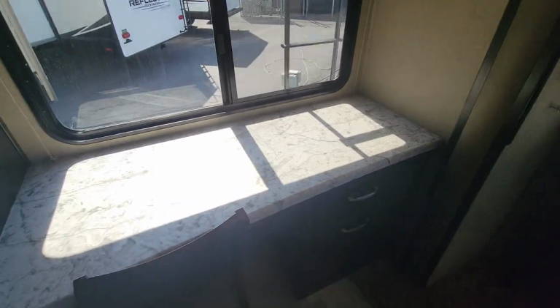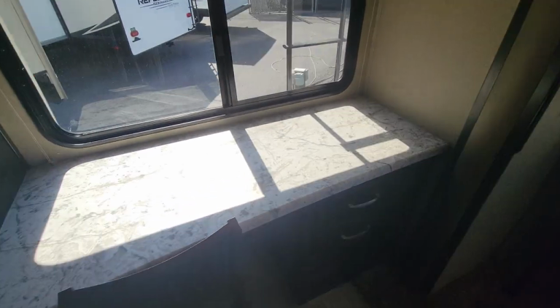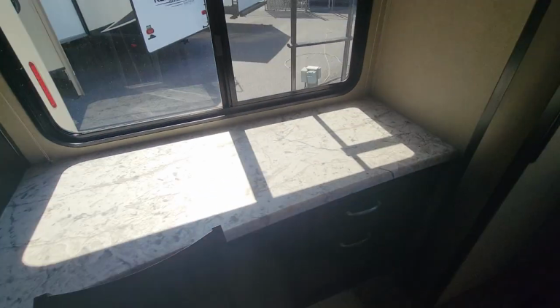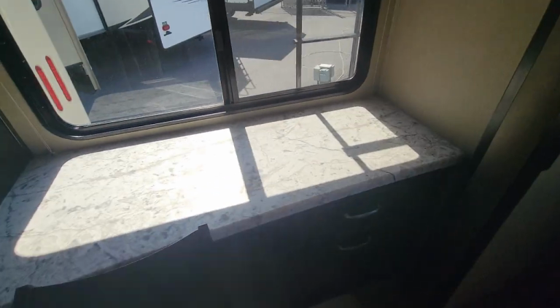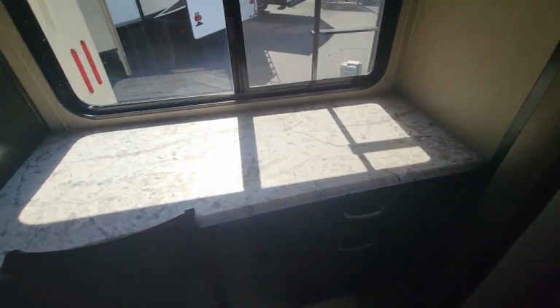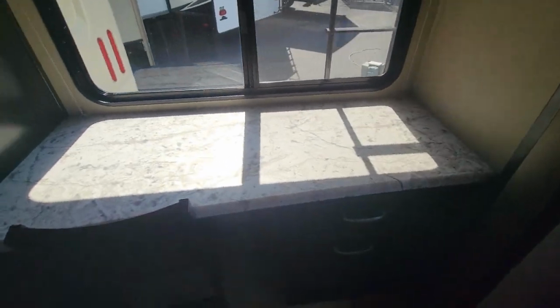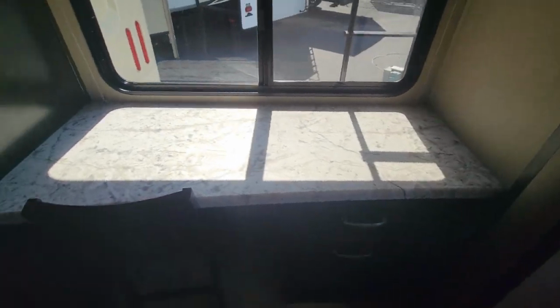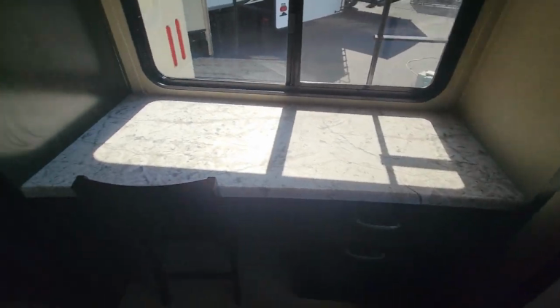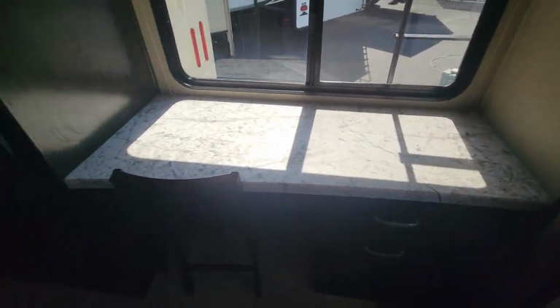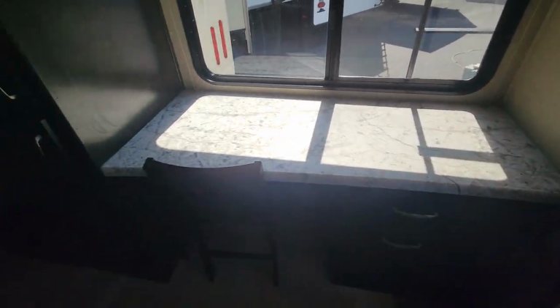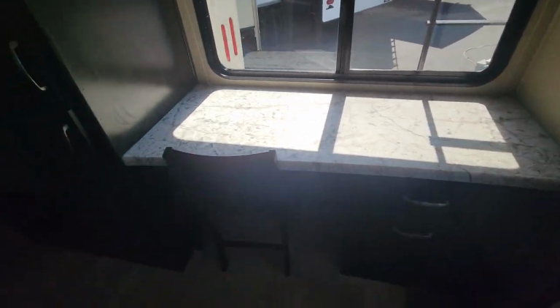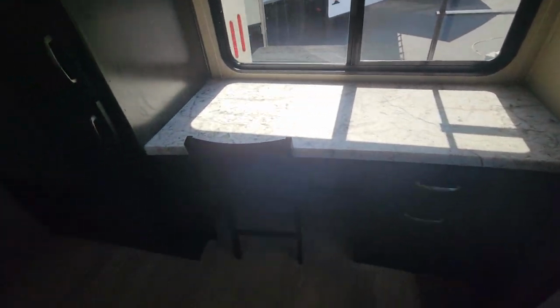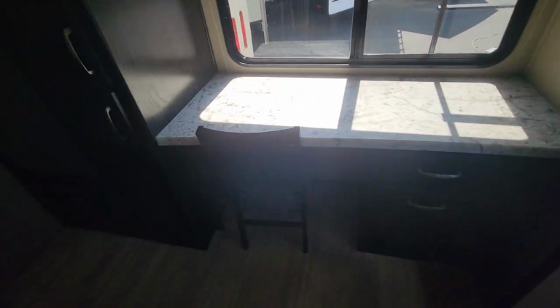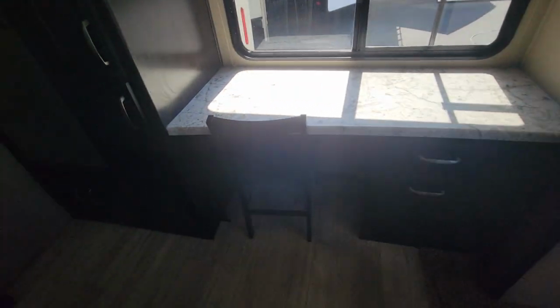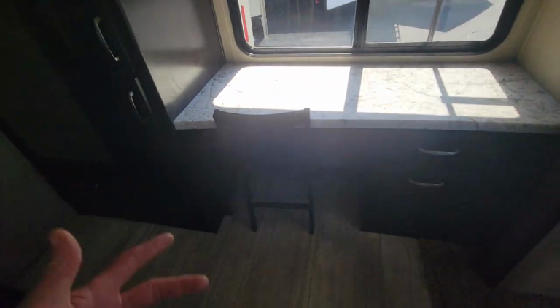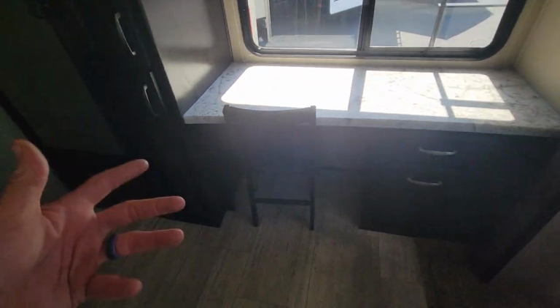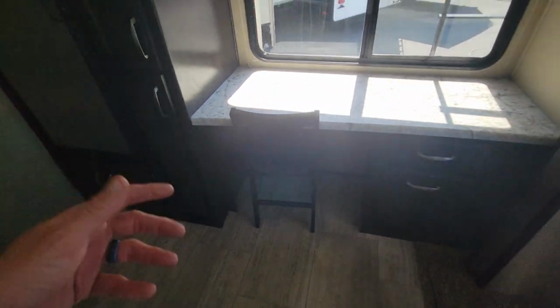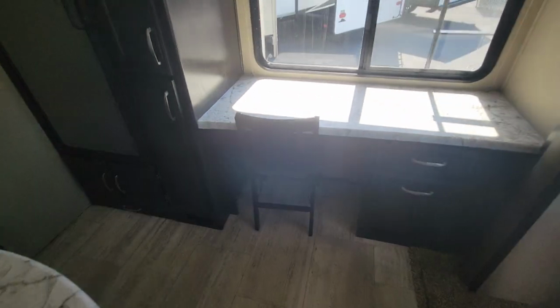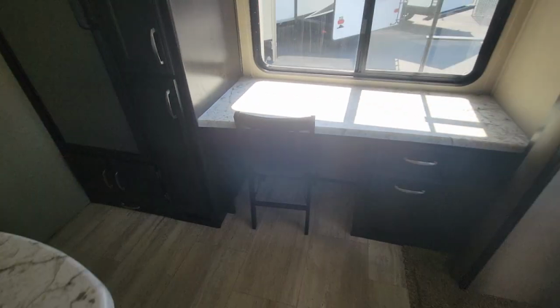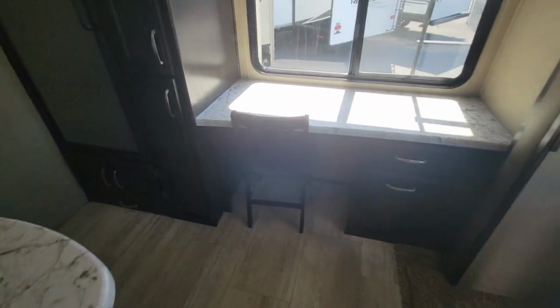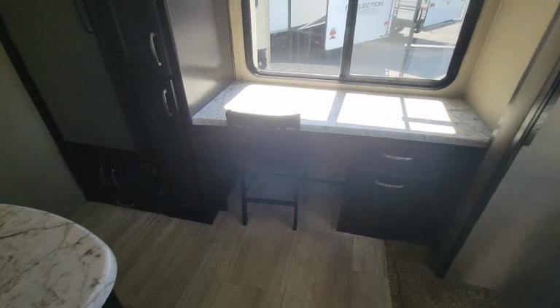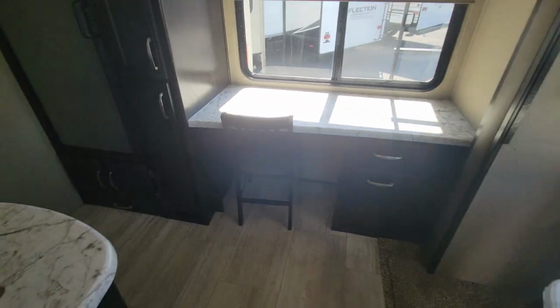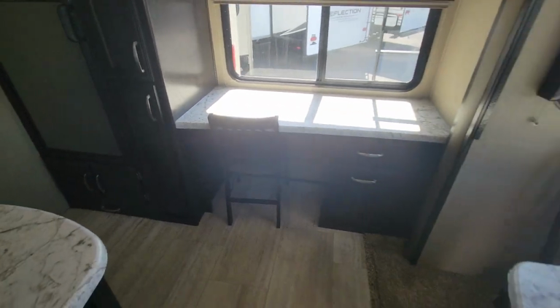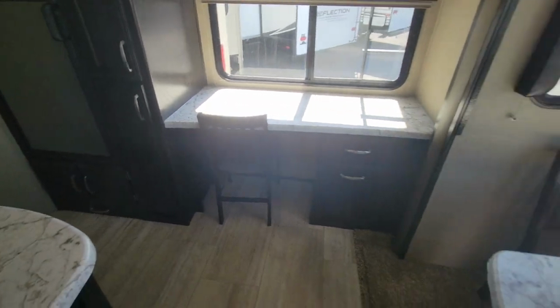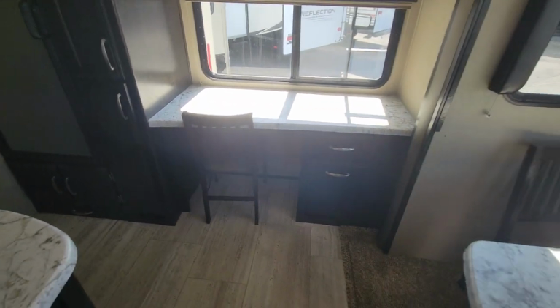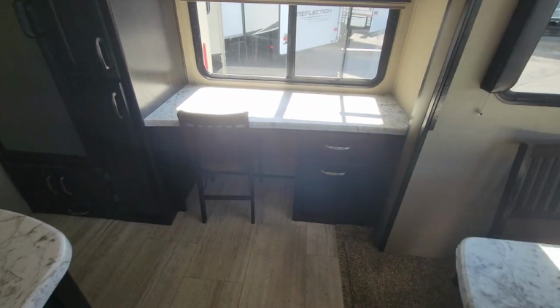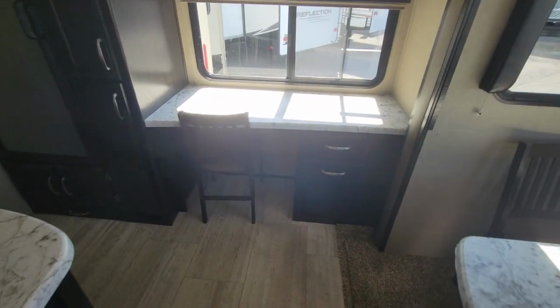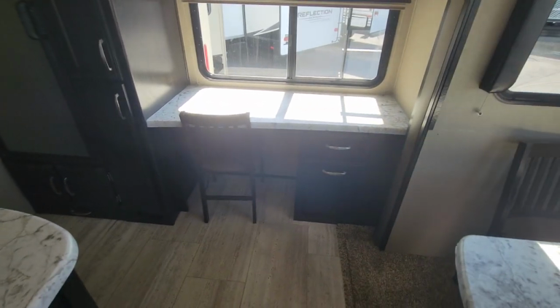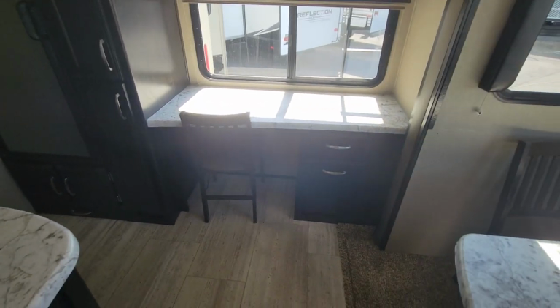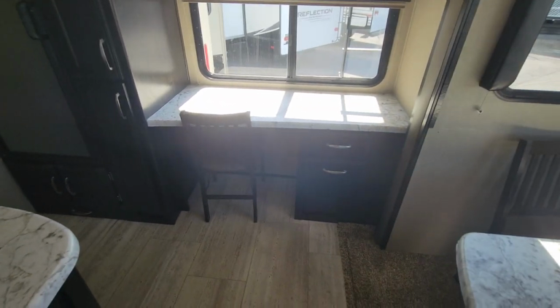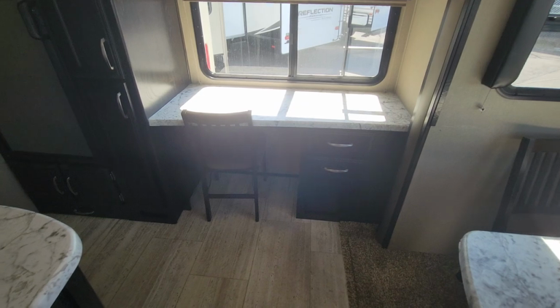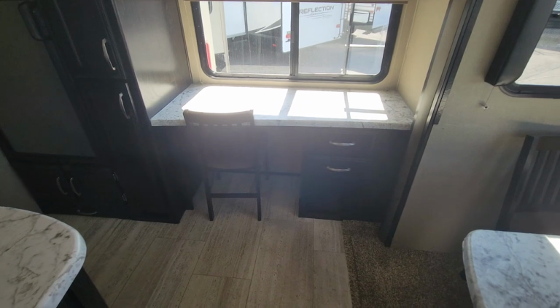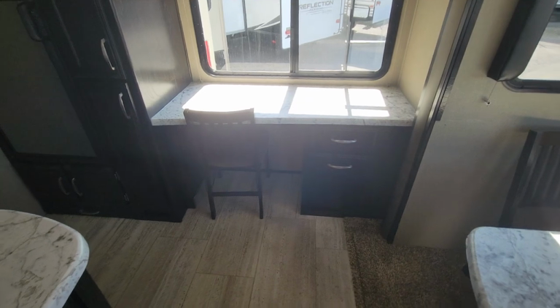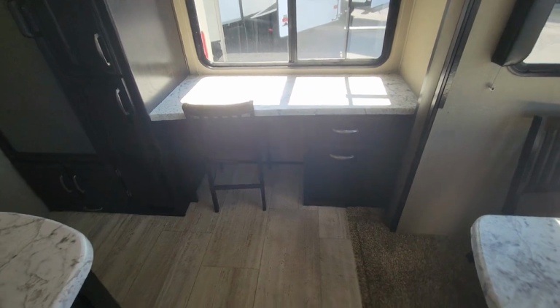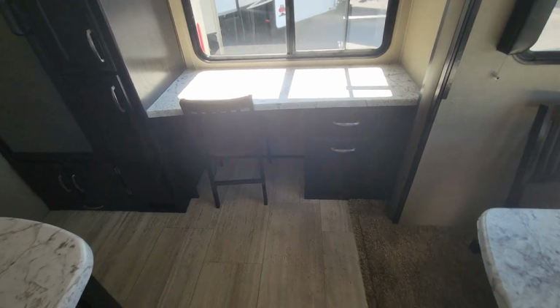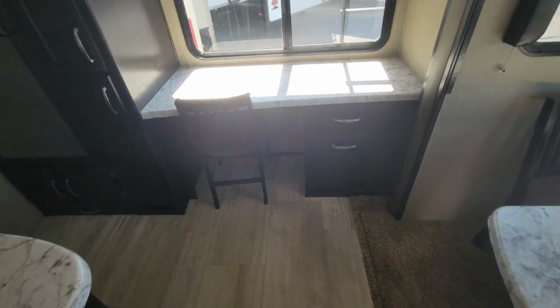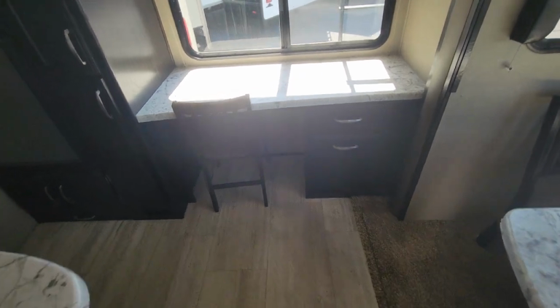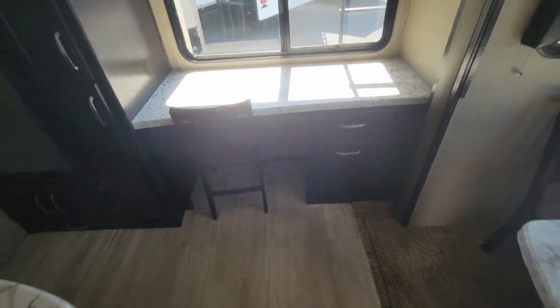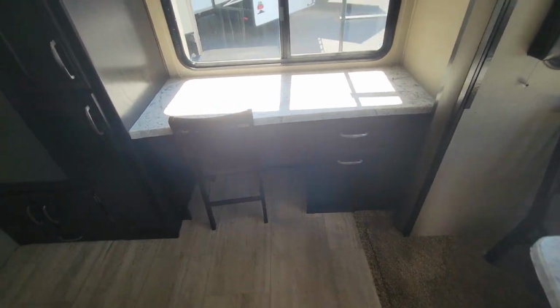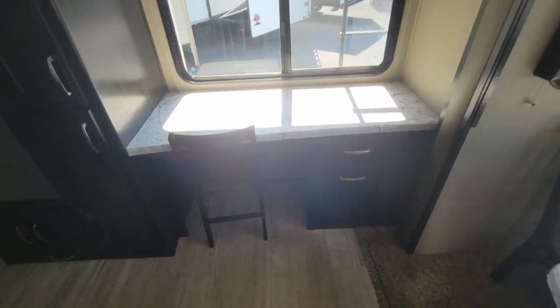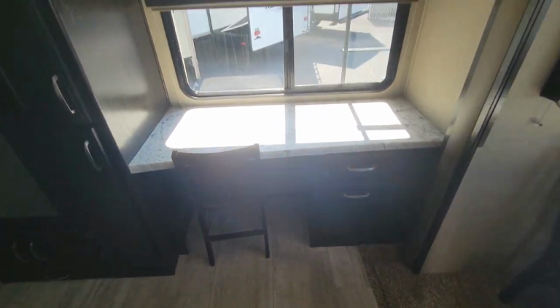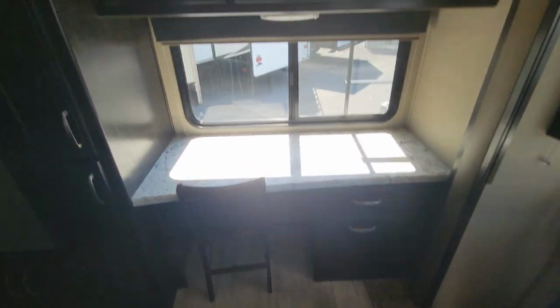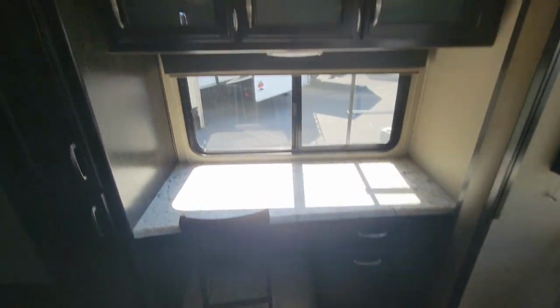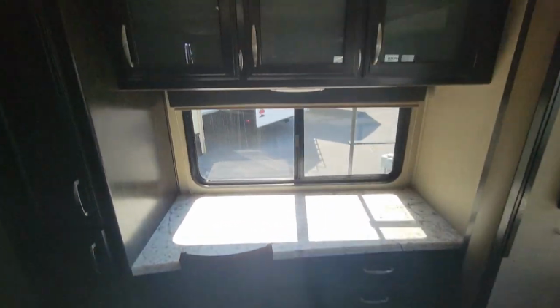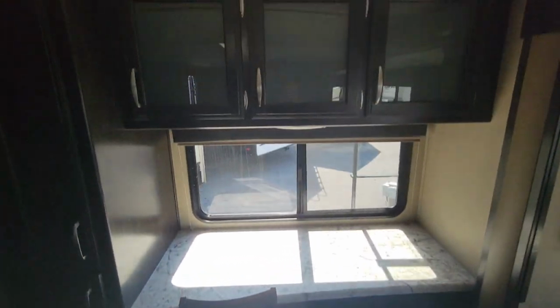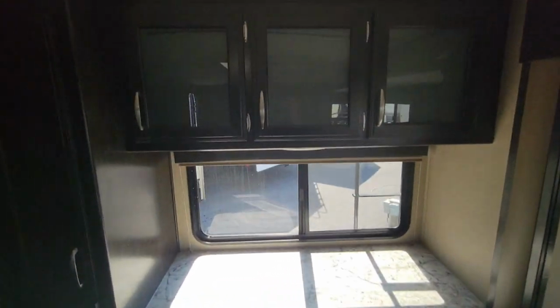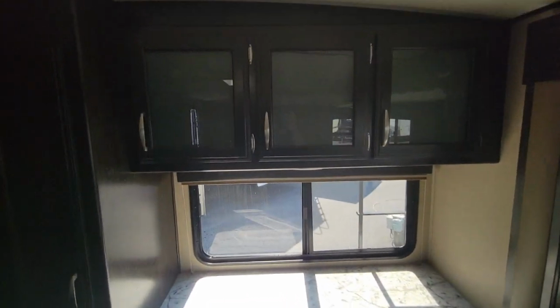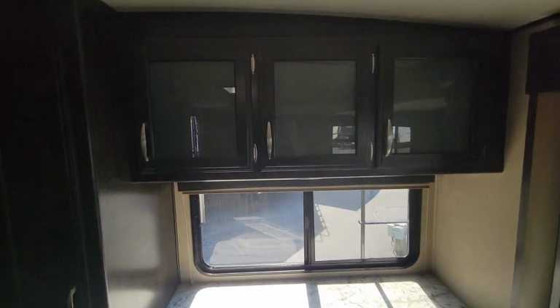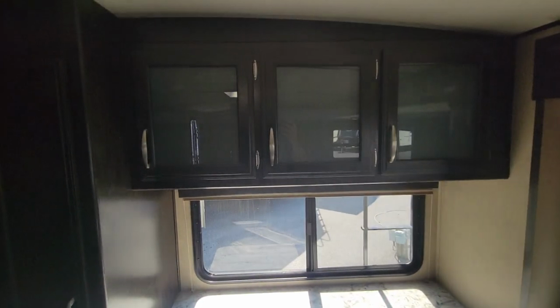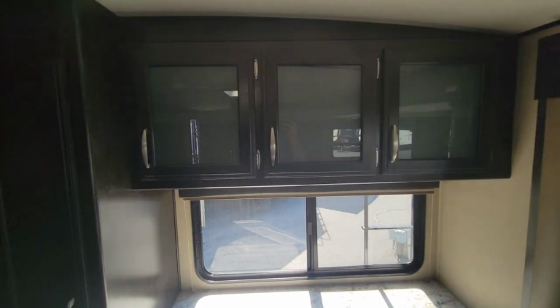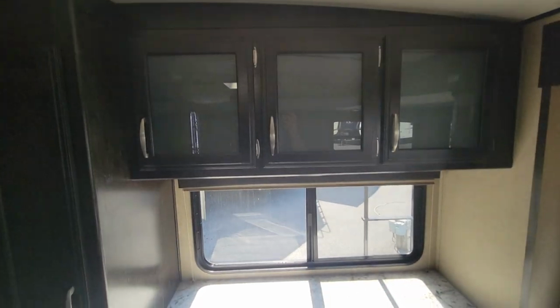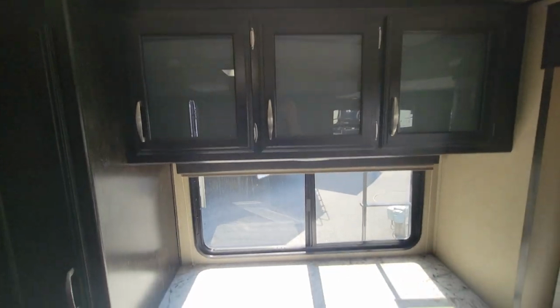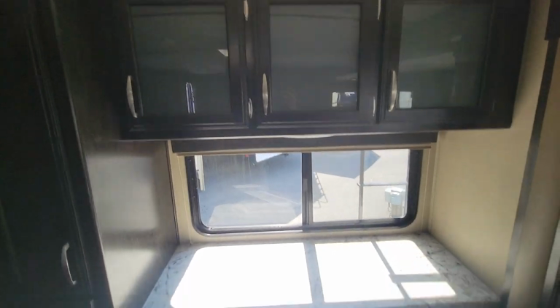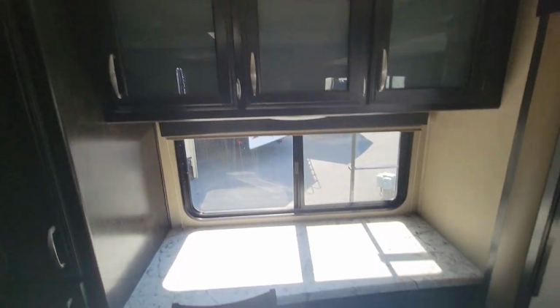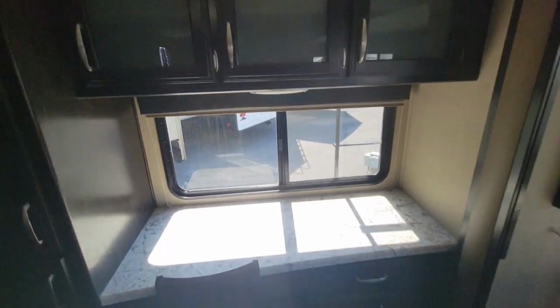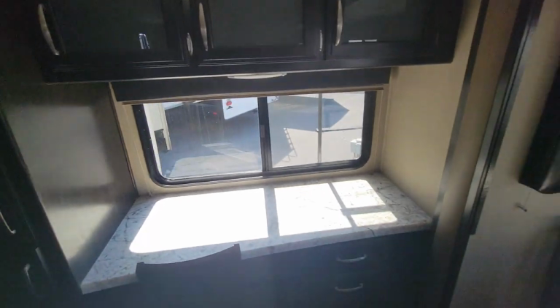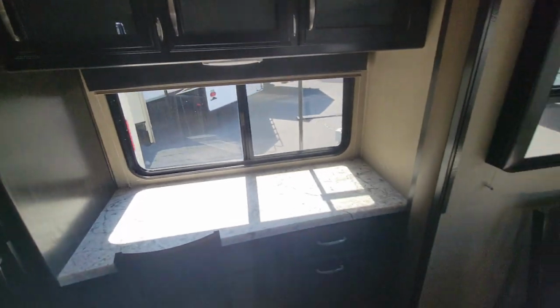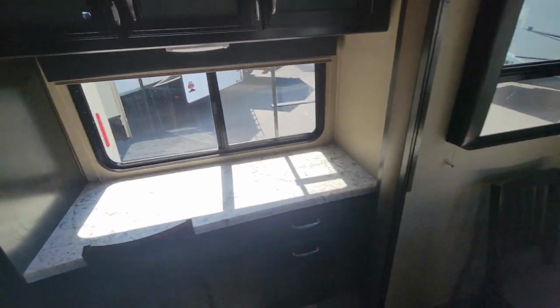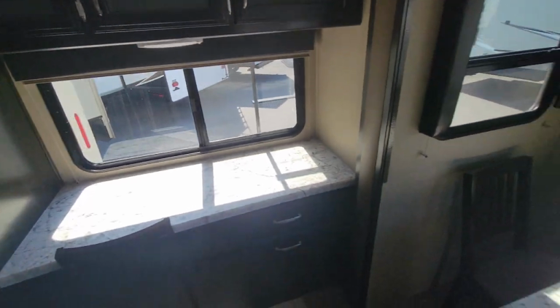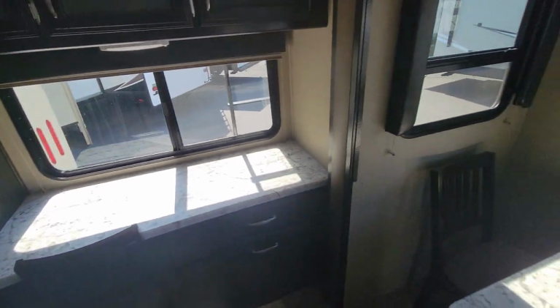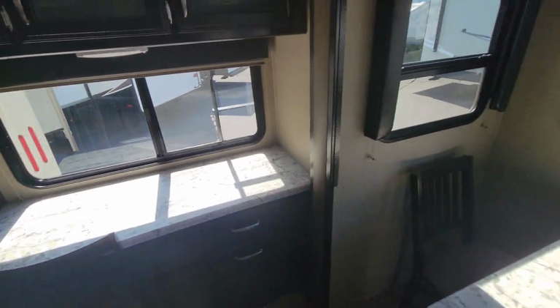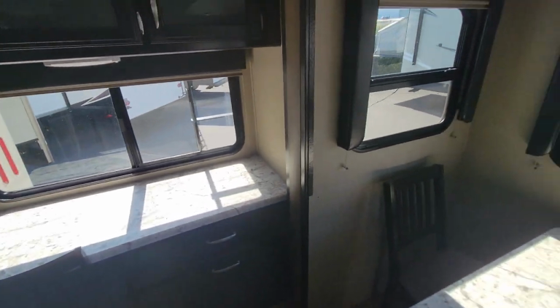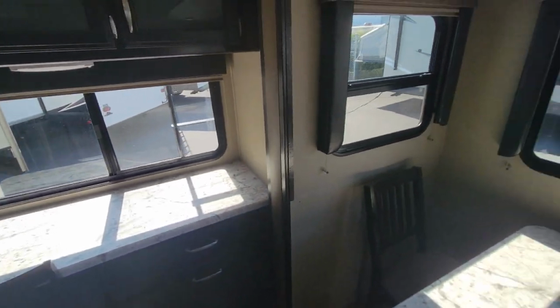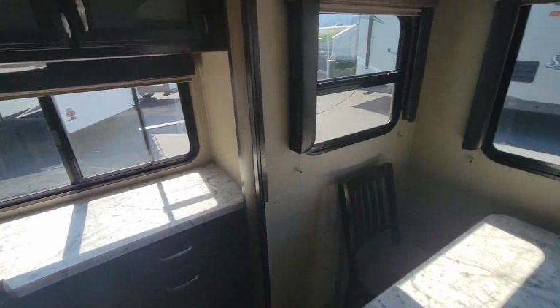Here's that little desk area which is really nice — you've got the table and chair, storage area up above, and a window to look out.